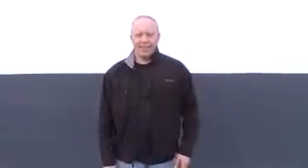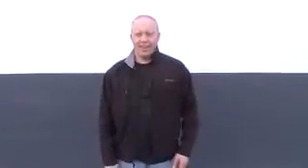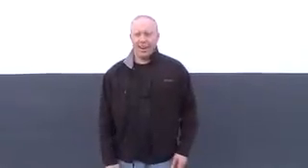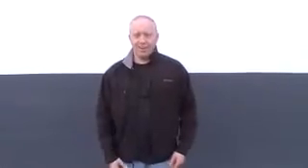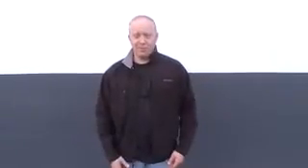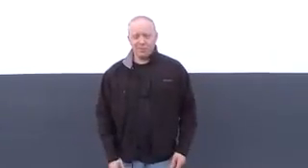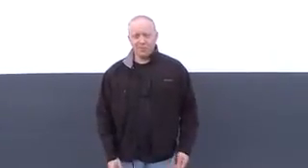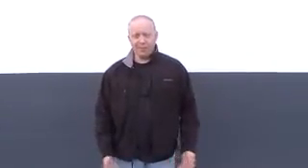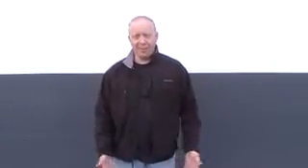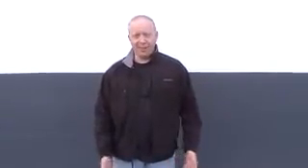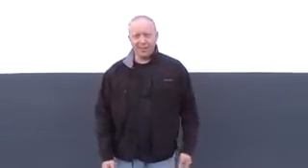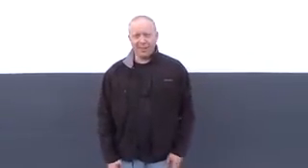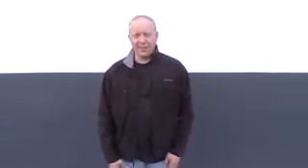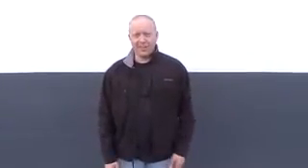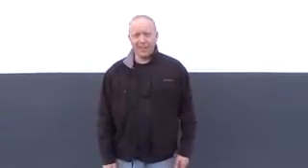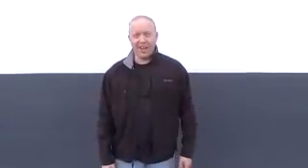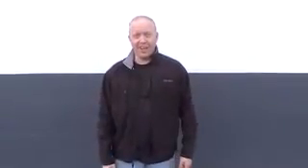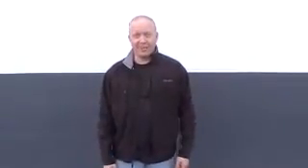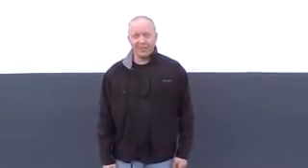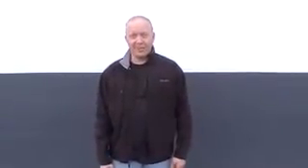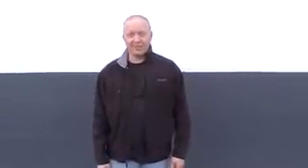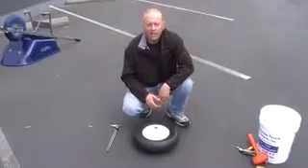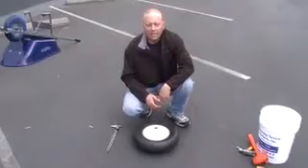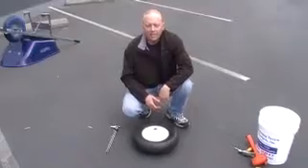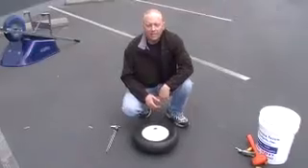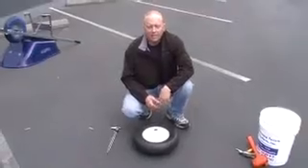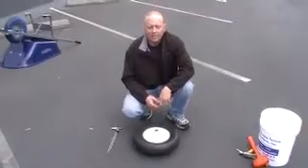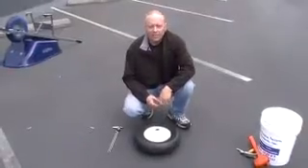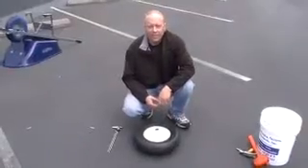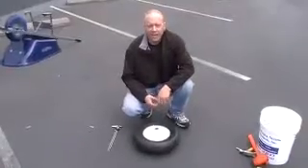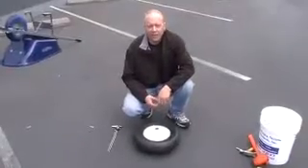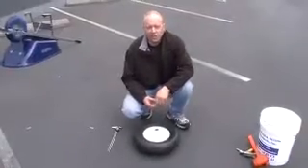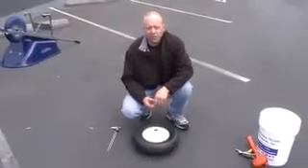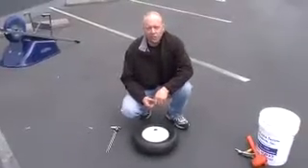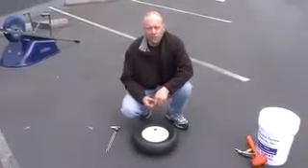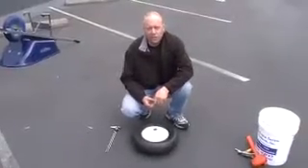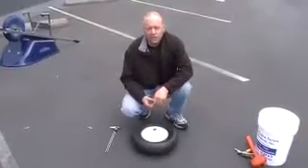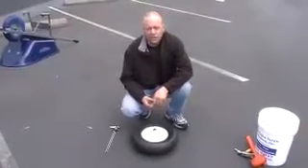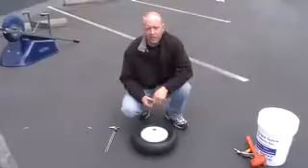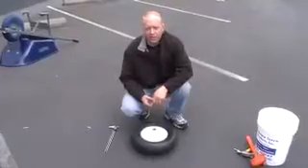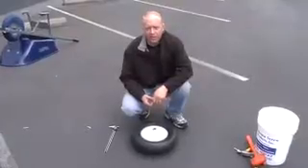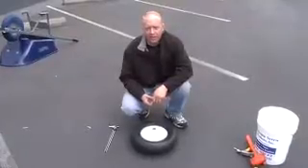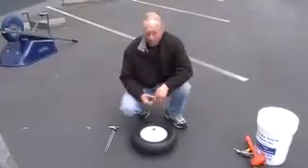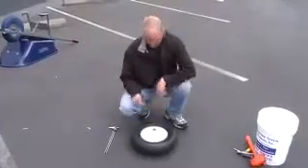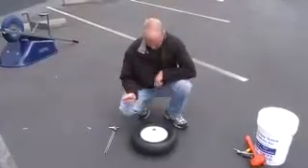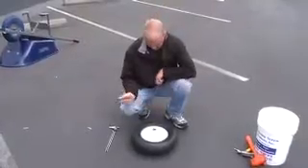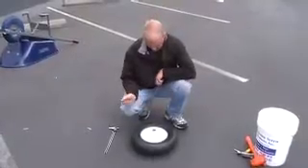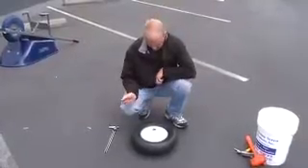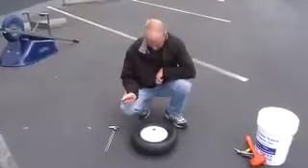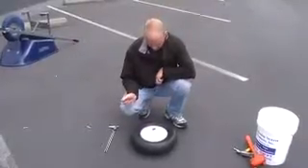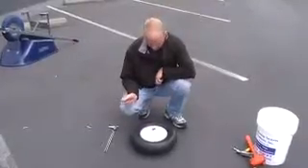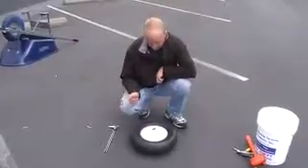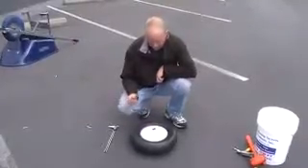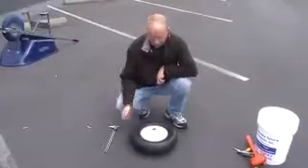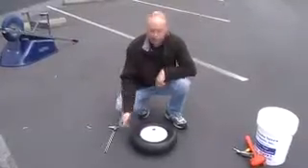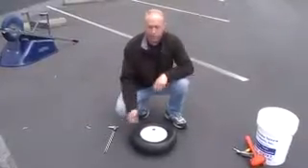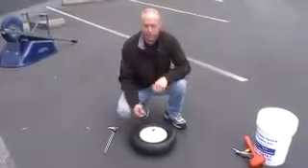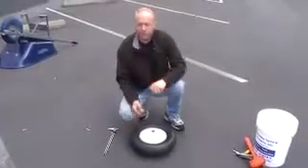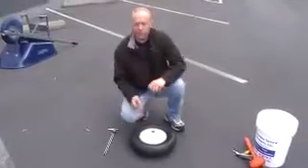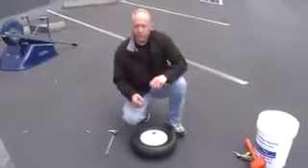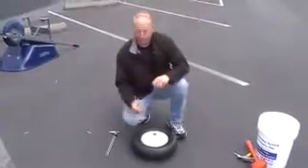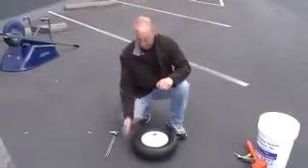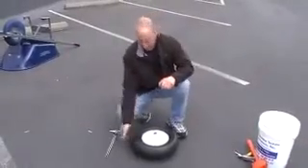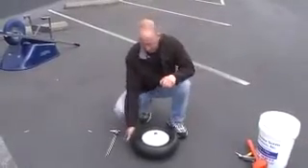Hi, I'm Chris from Marathon. Welcome to How To. Today I'm going to show you how to measure a tire. This example I'll use is a wheelbarrow tire.